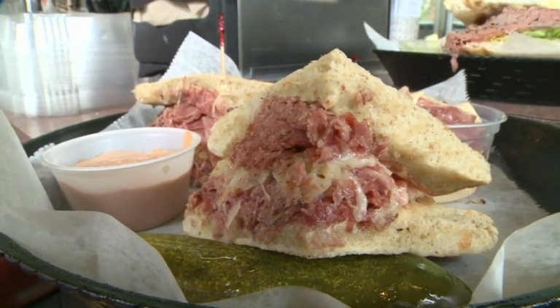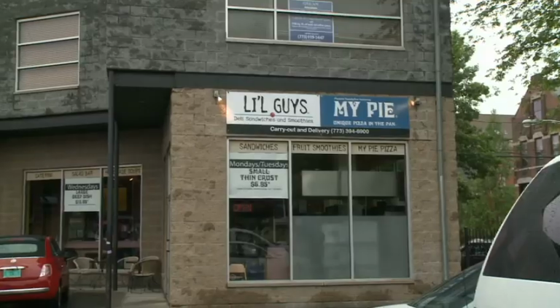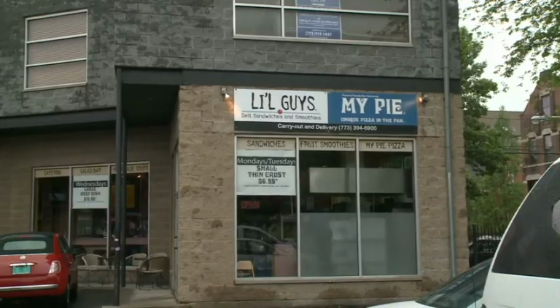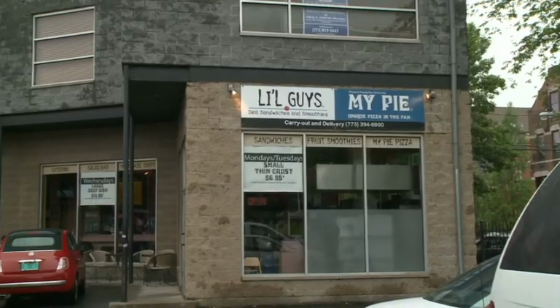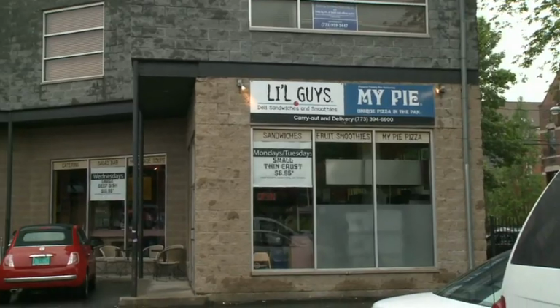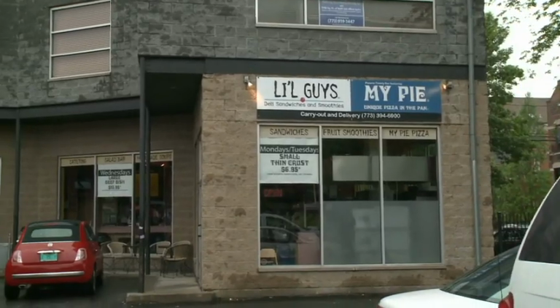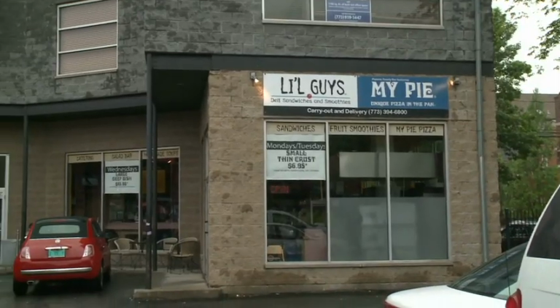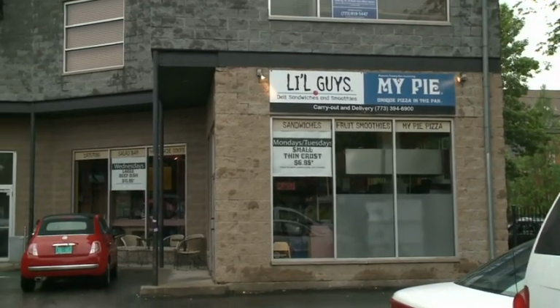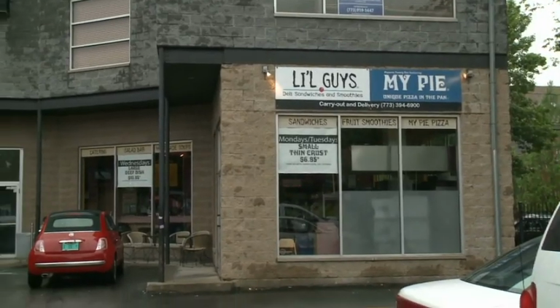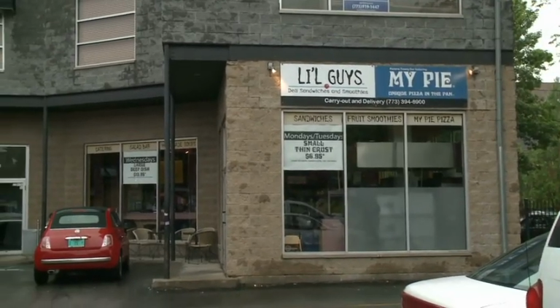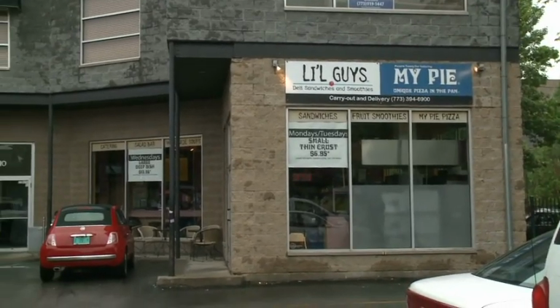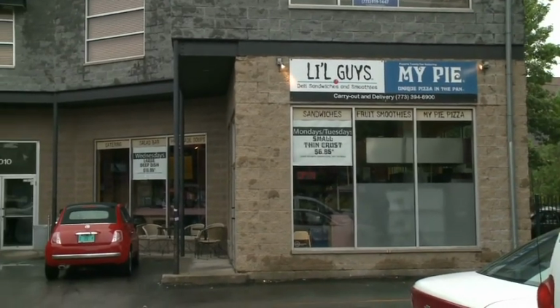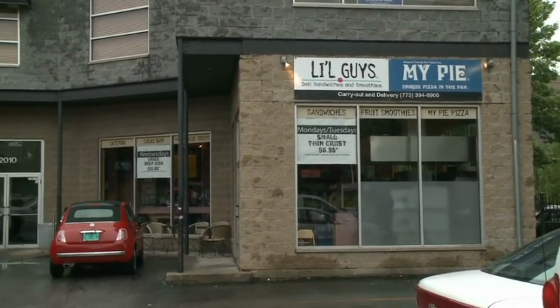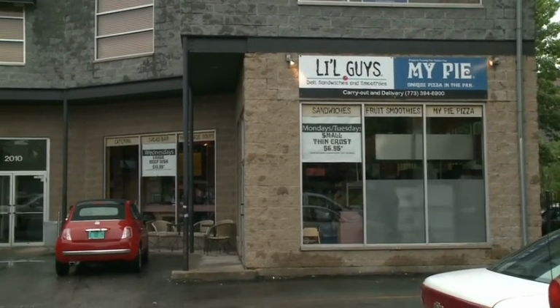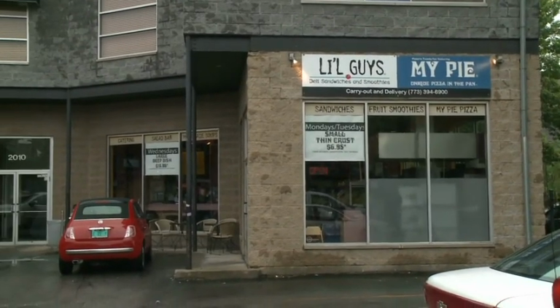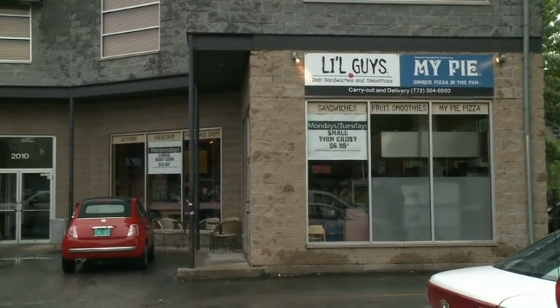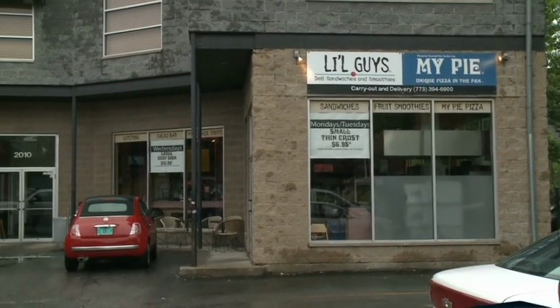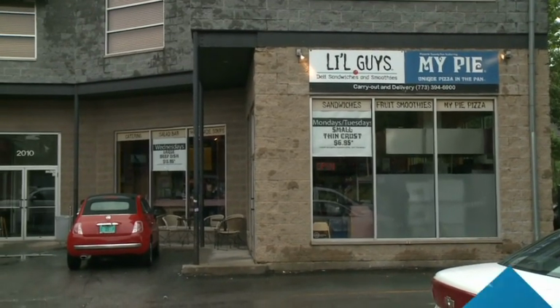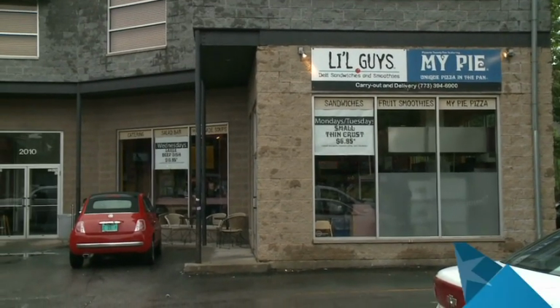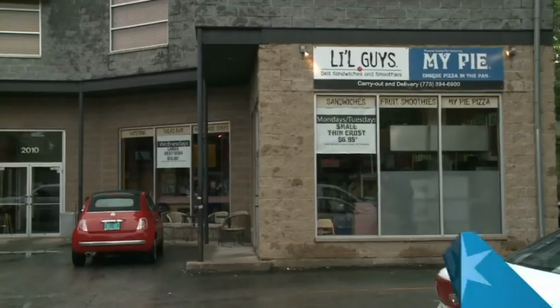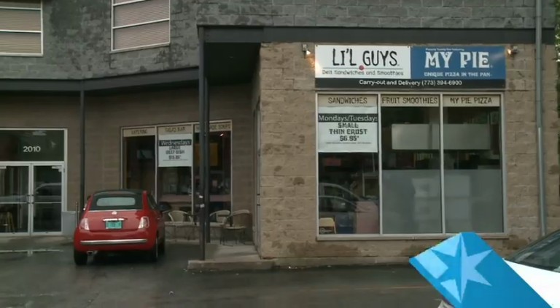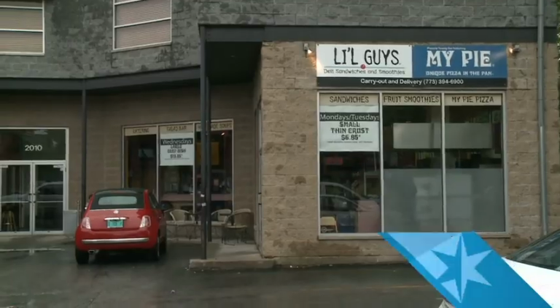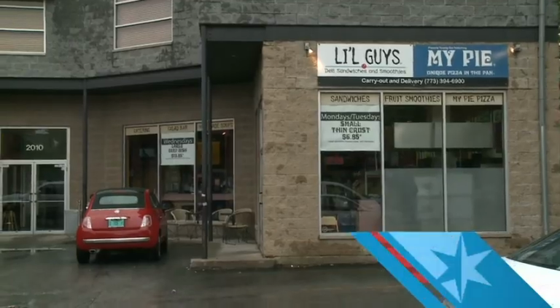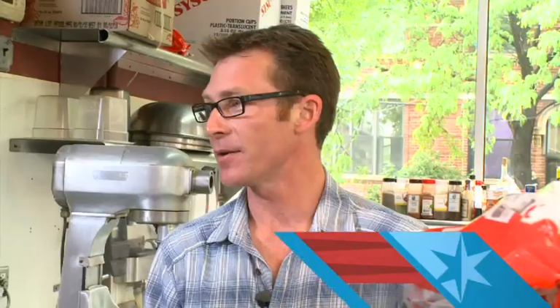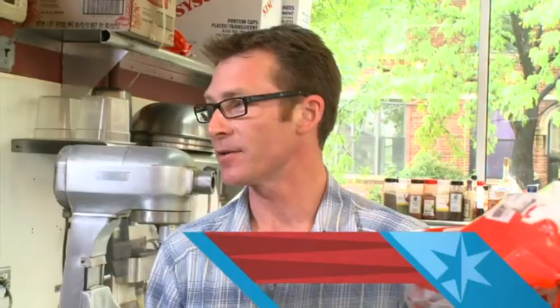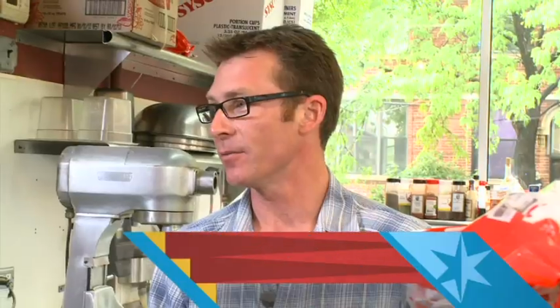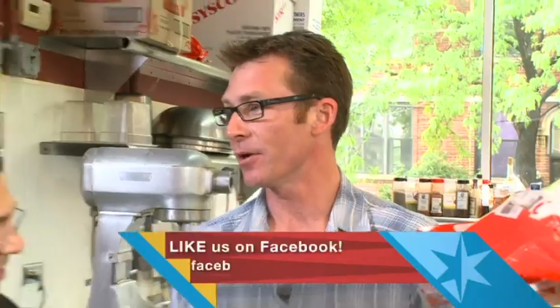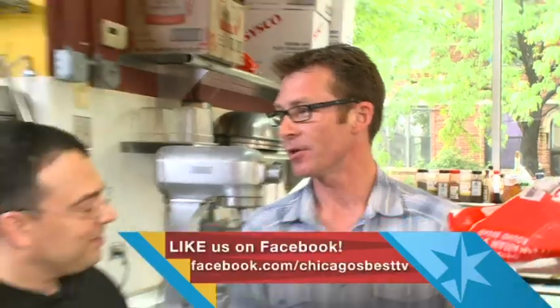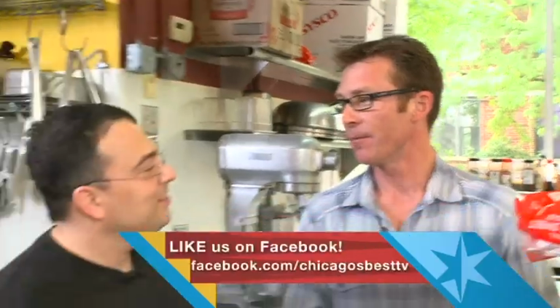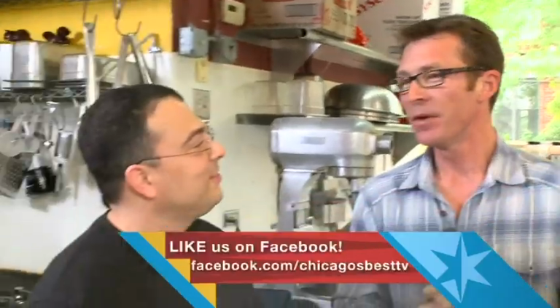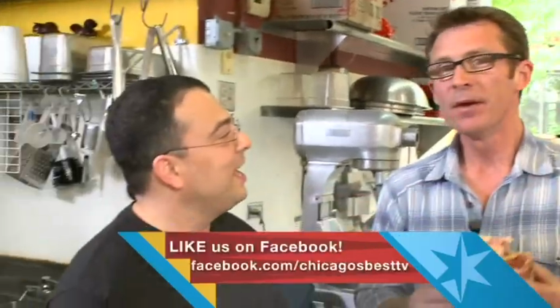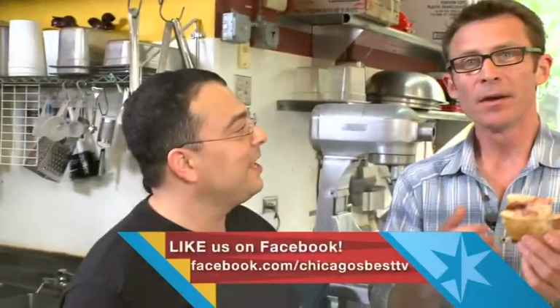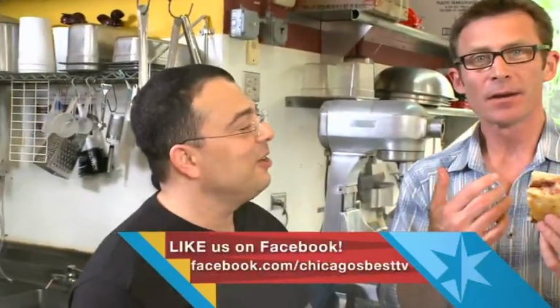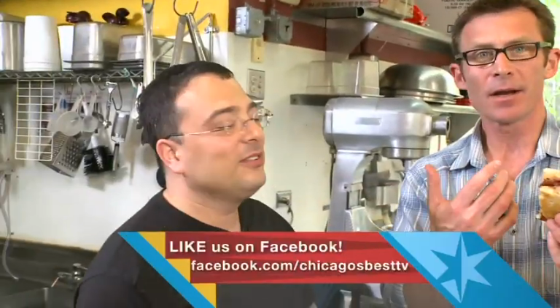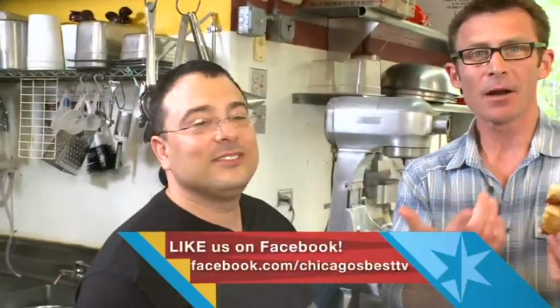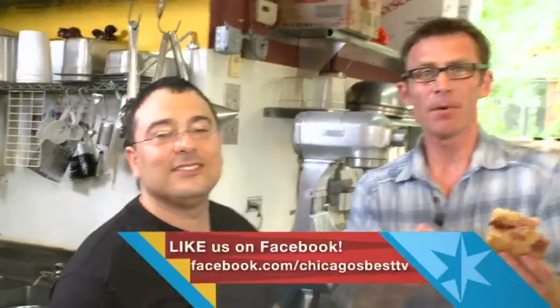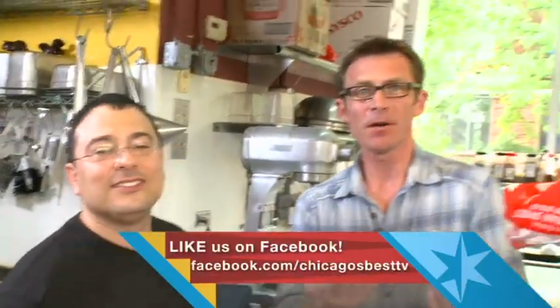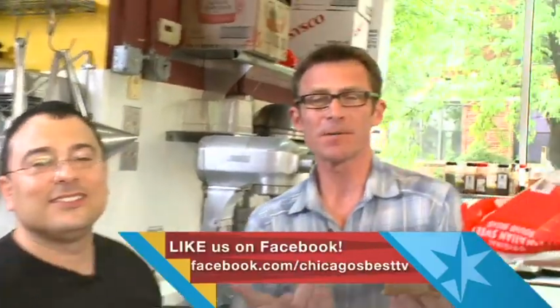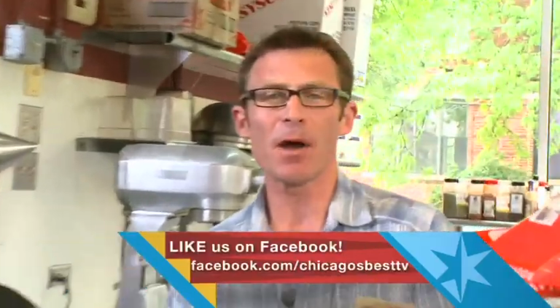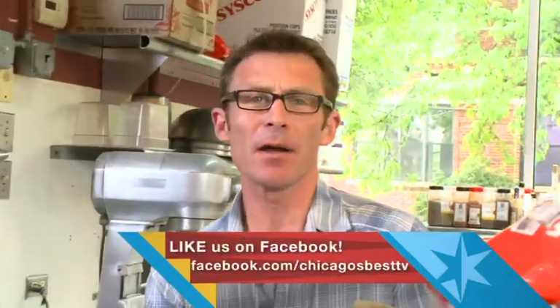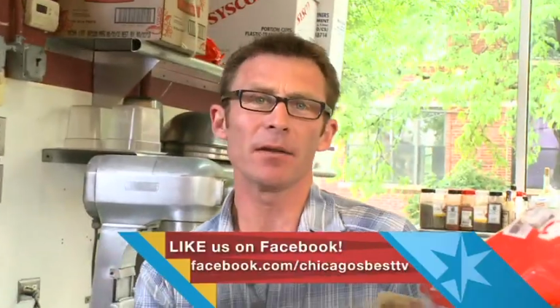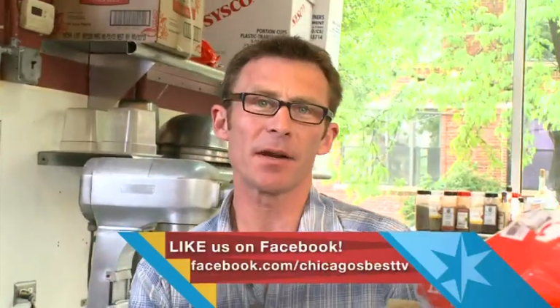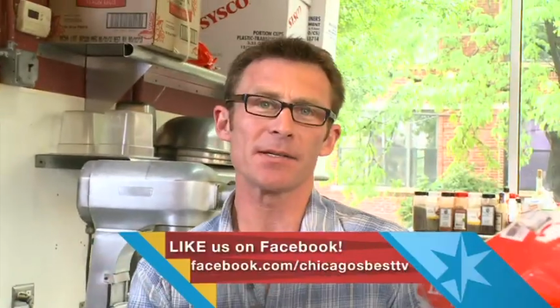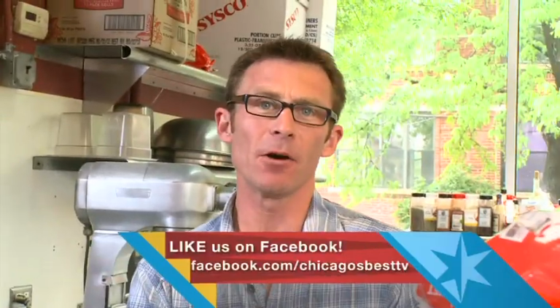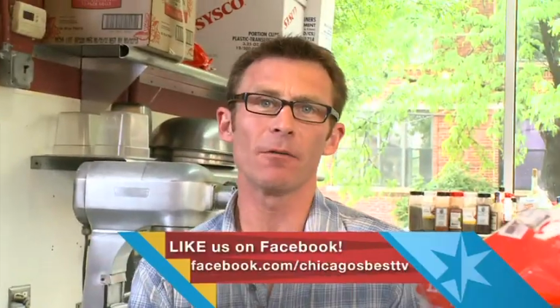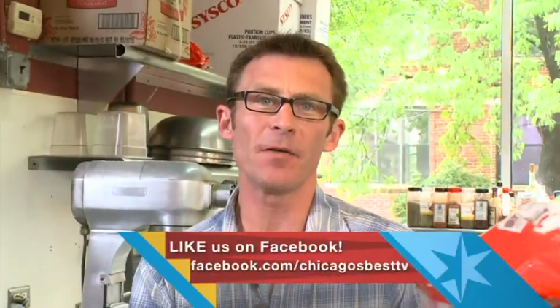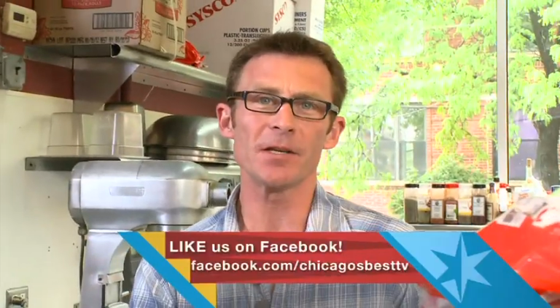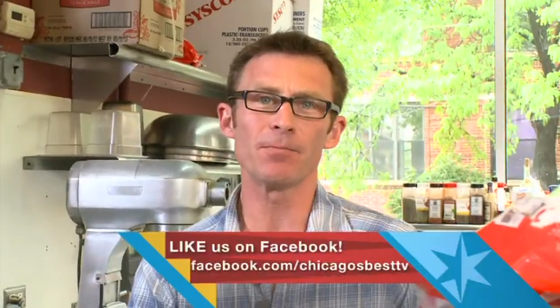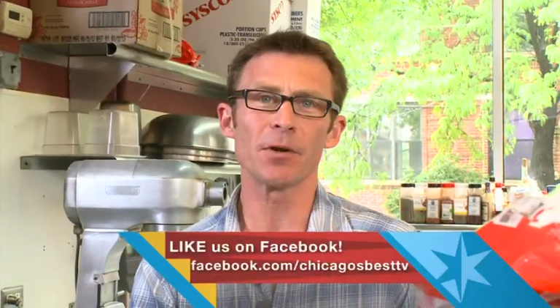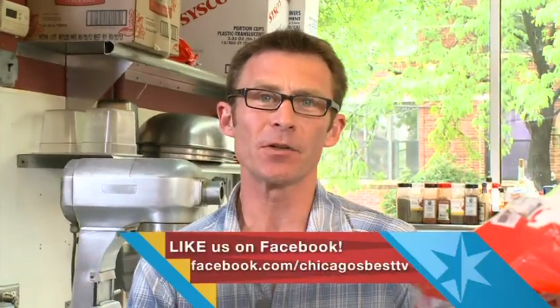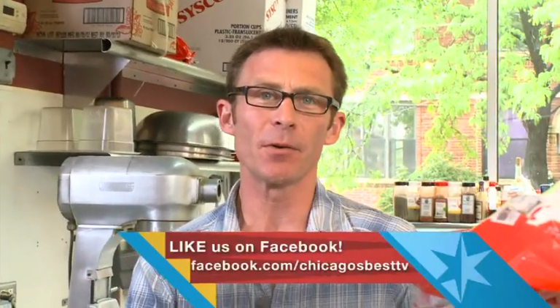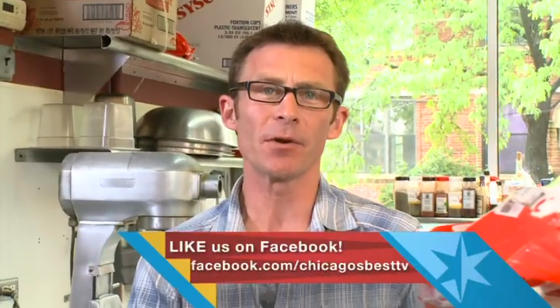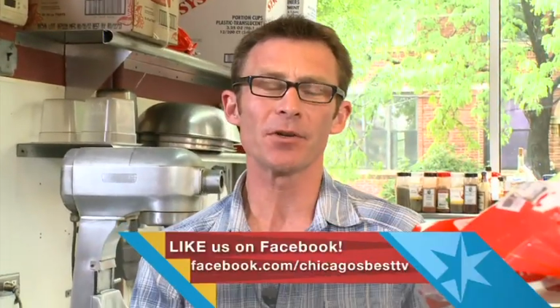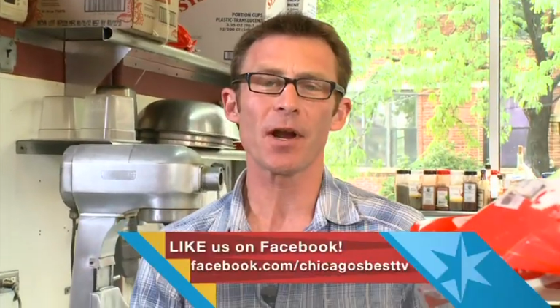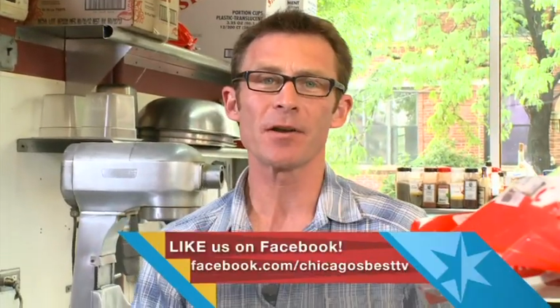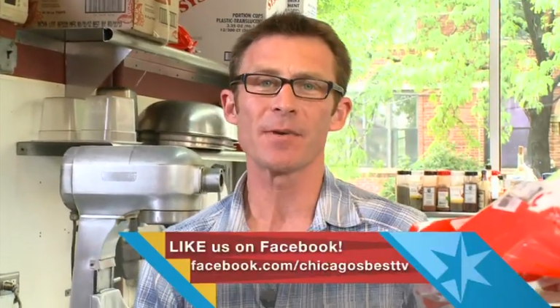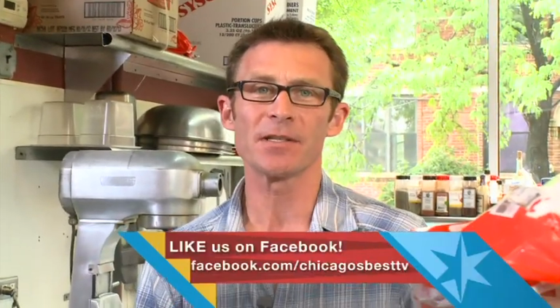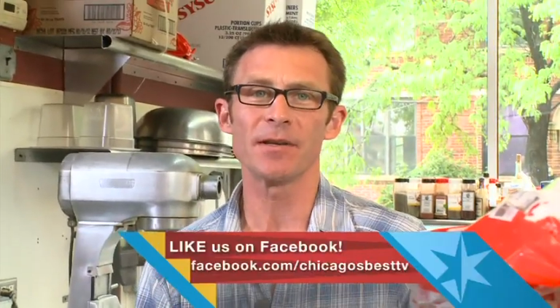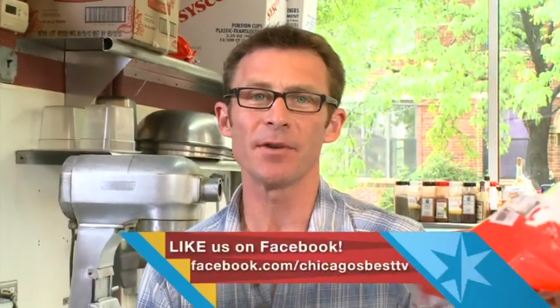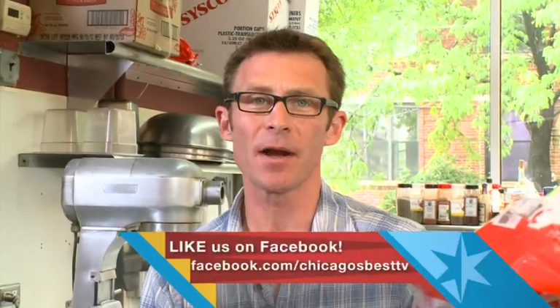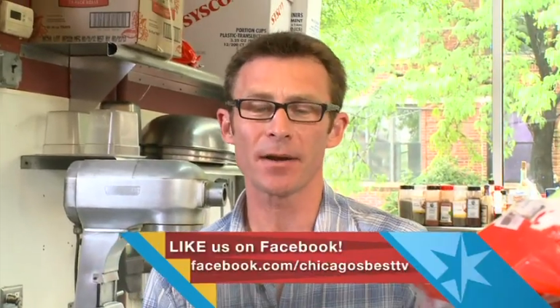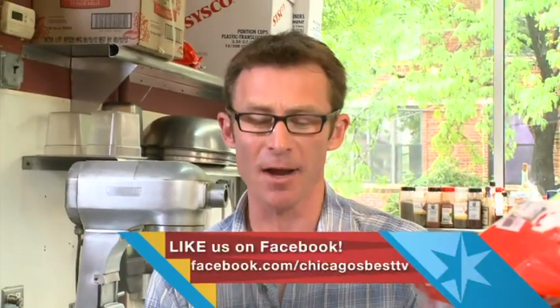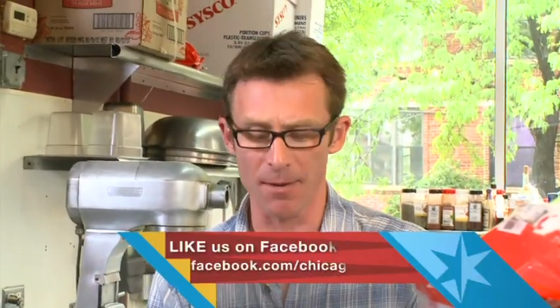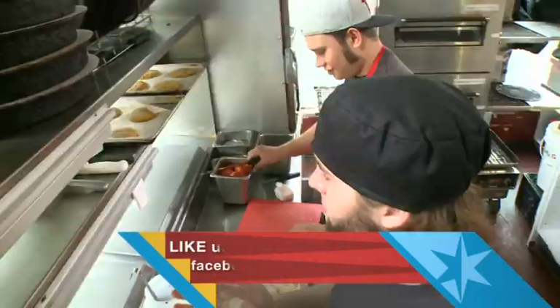Little guy, you're big in my book, you know what I mean? Thank you so much. Got a better spot? Let us know — Facebook, Twitter, ChicagosBestTV.com.